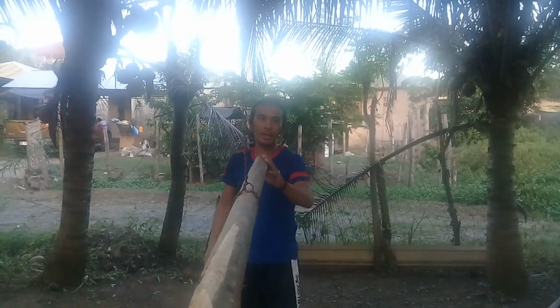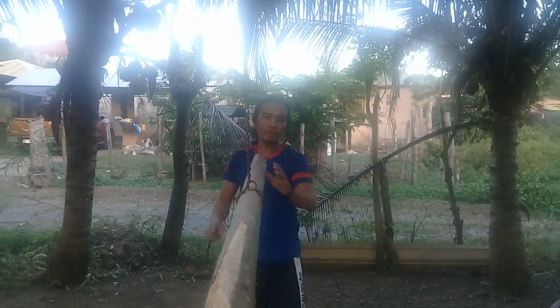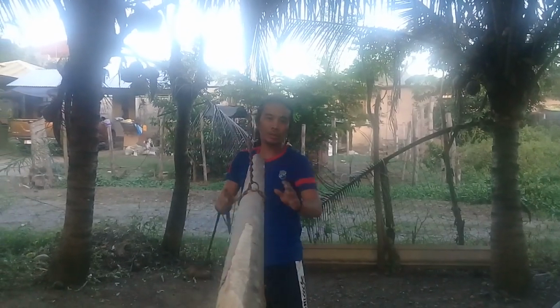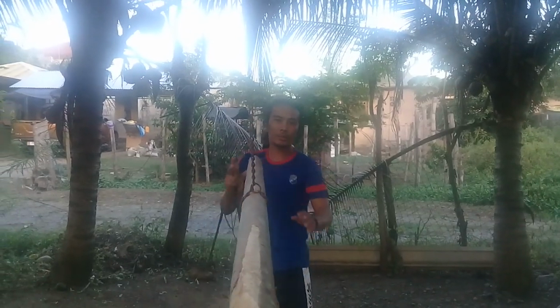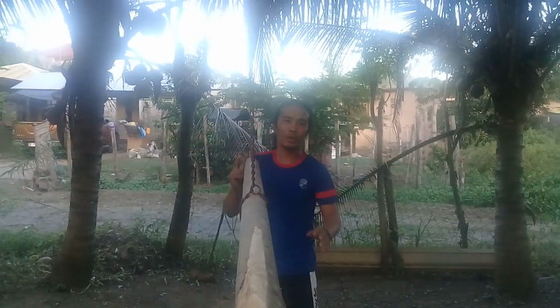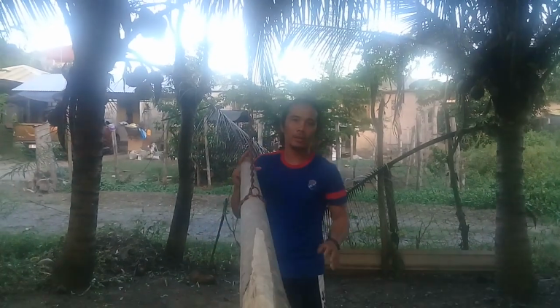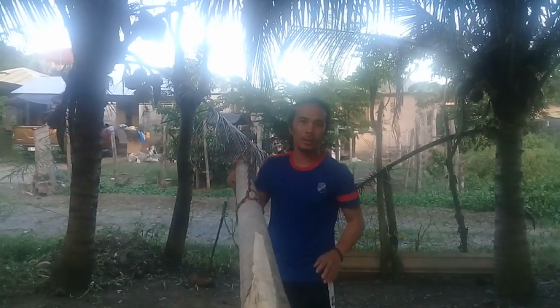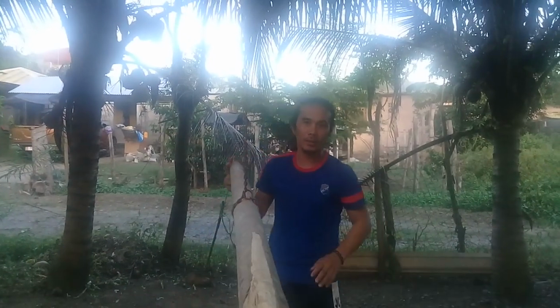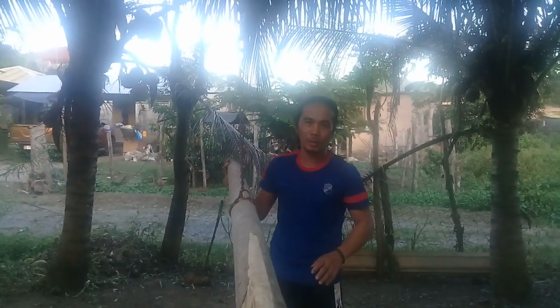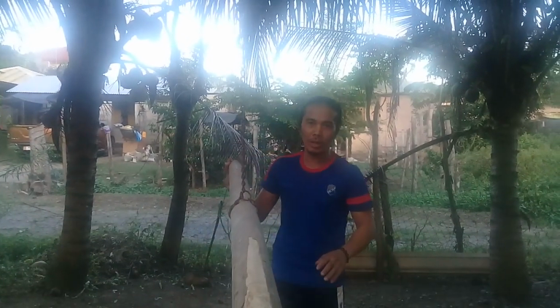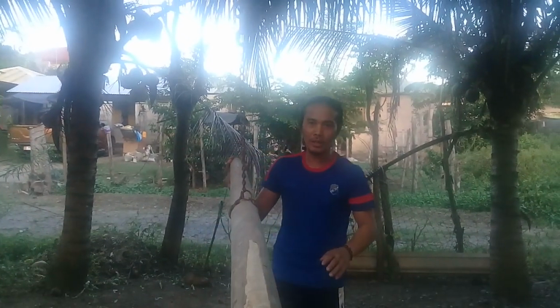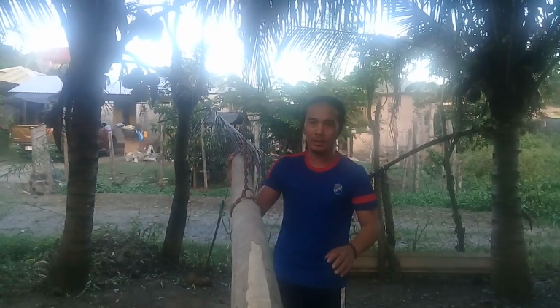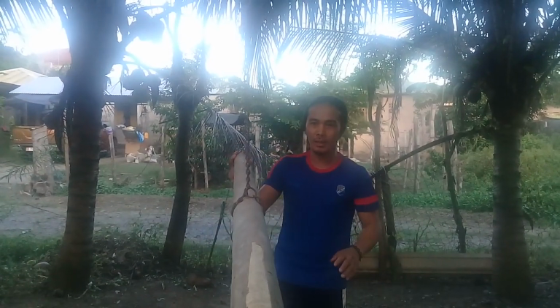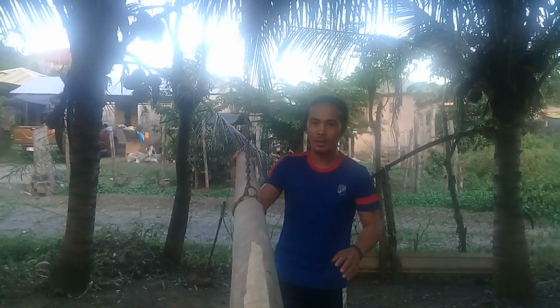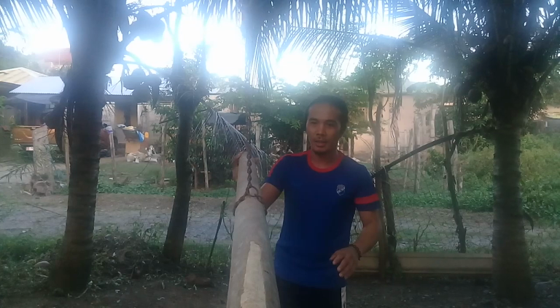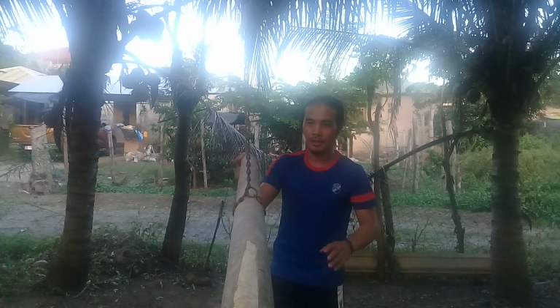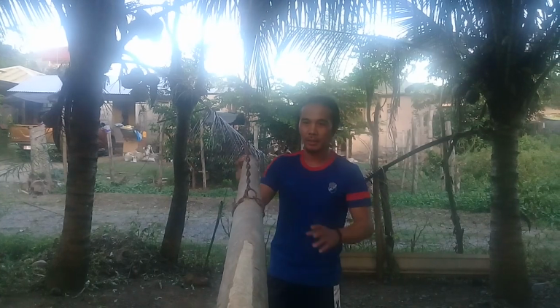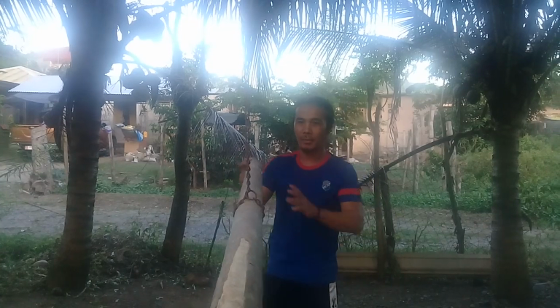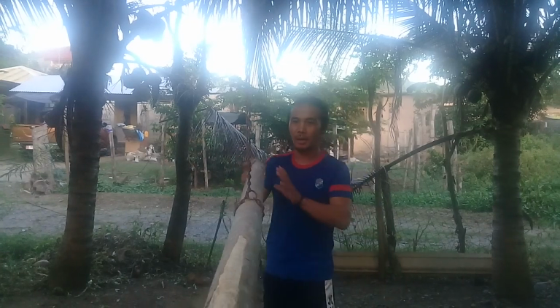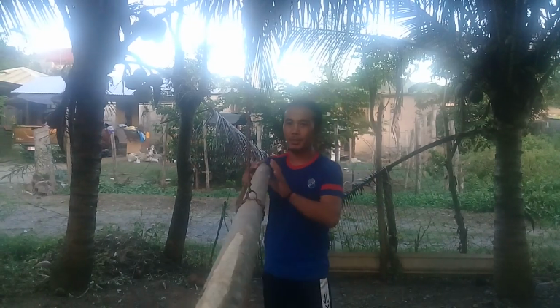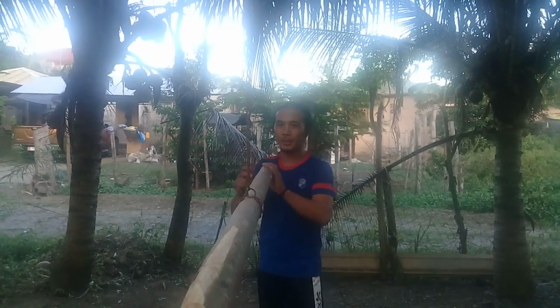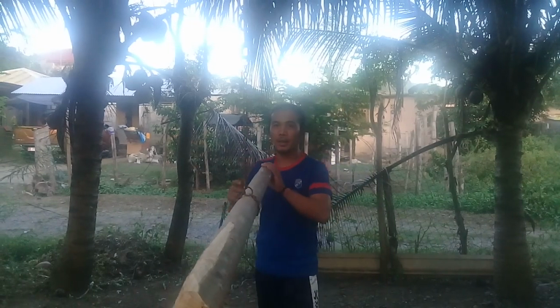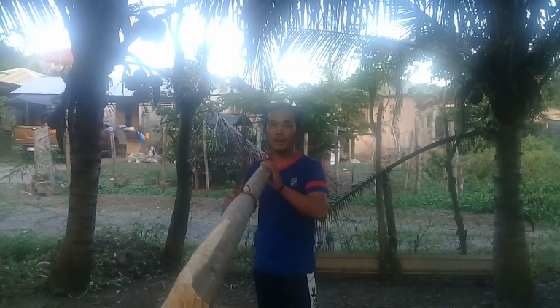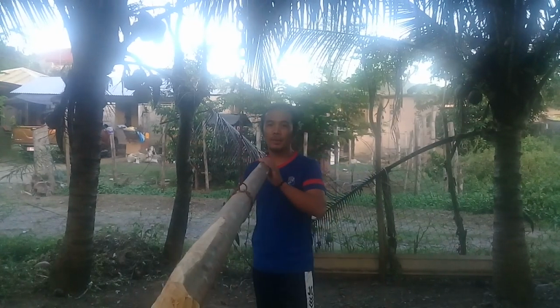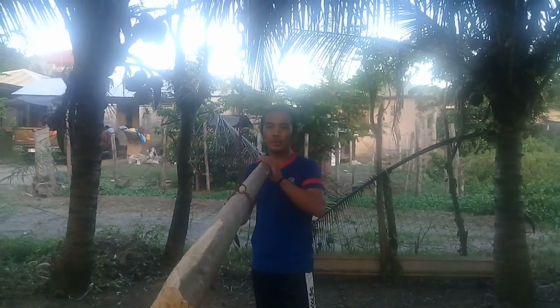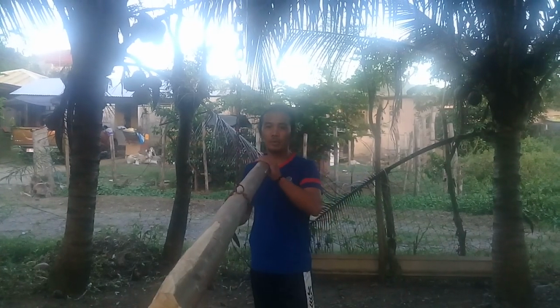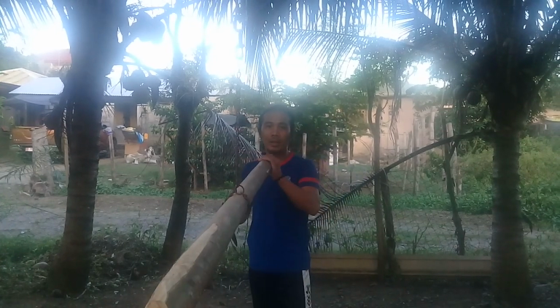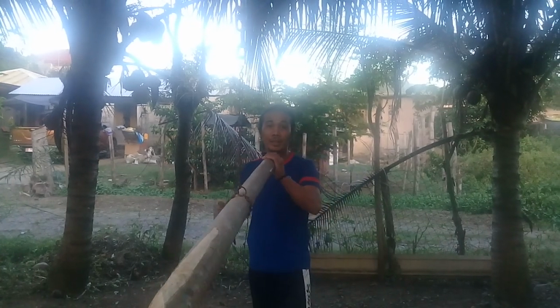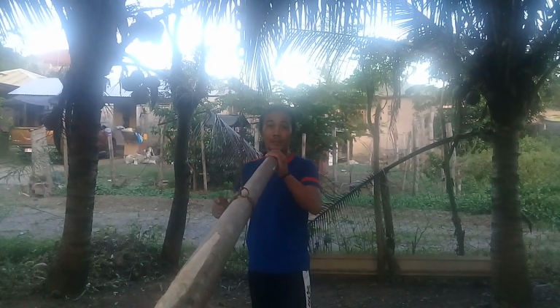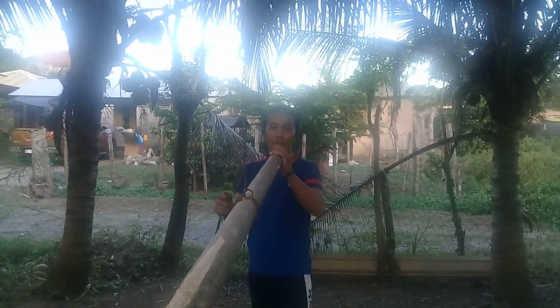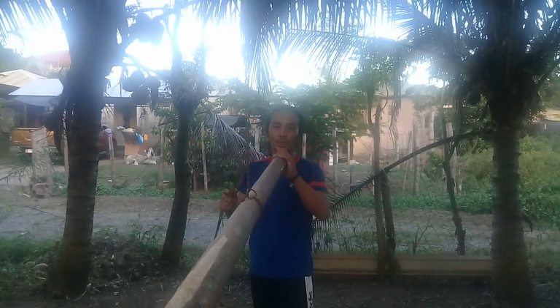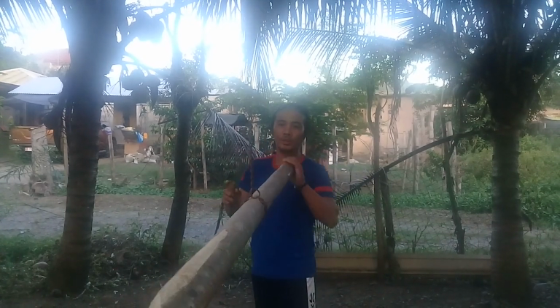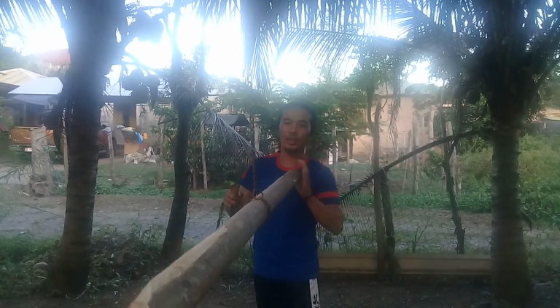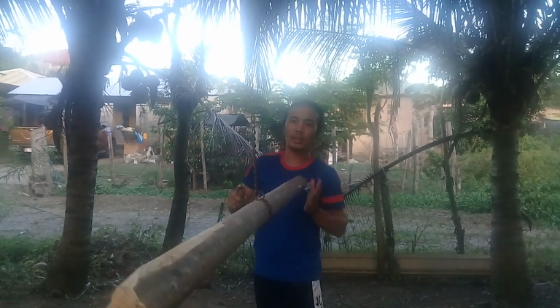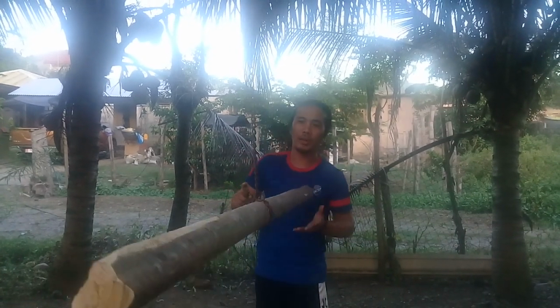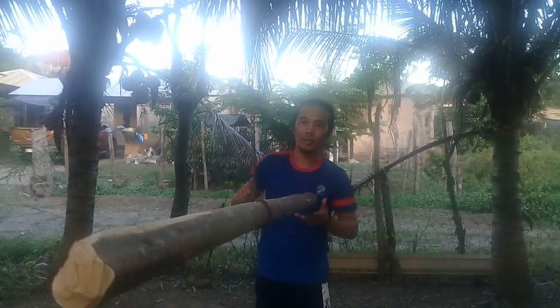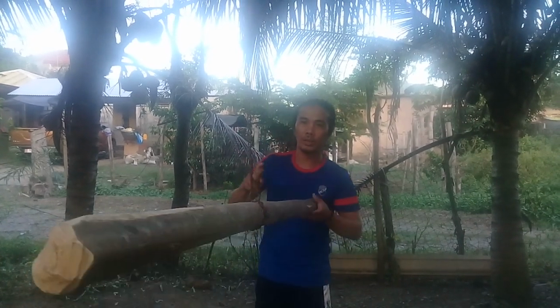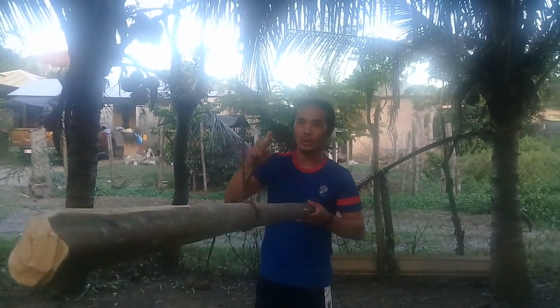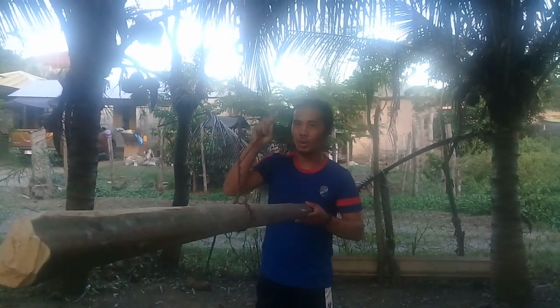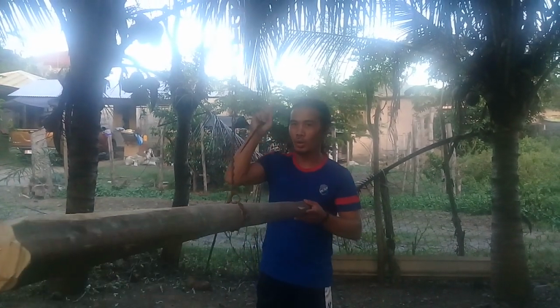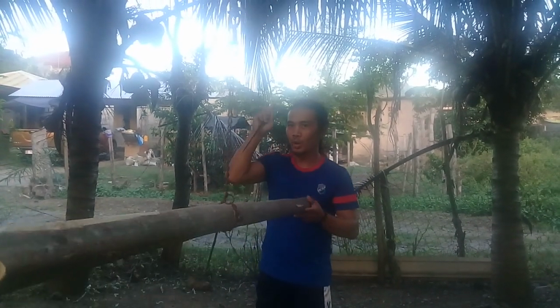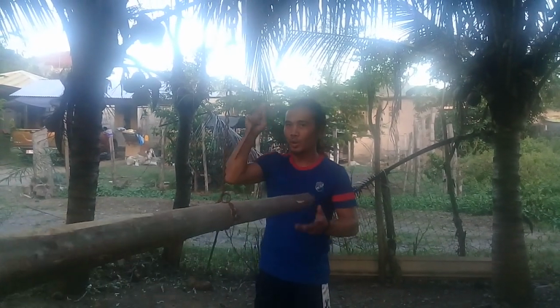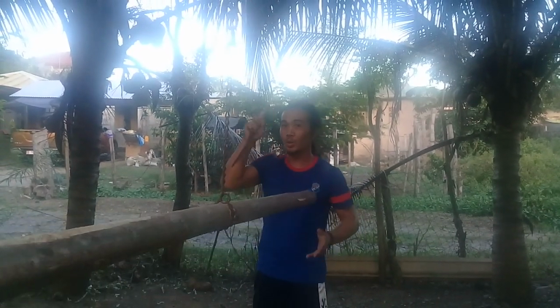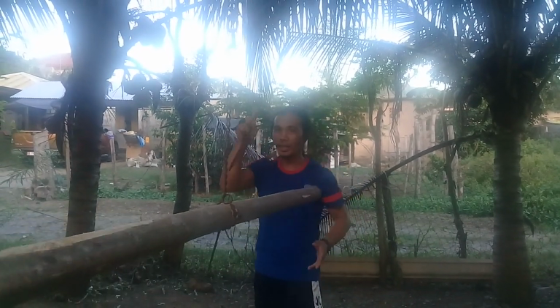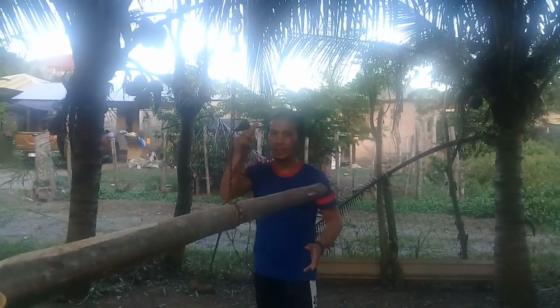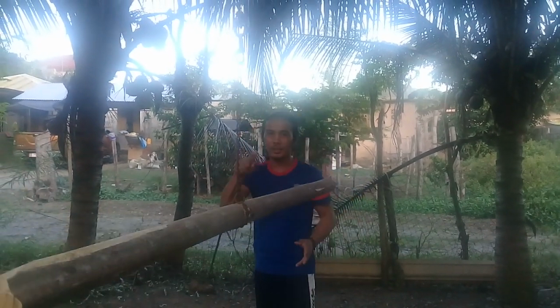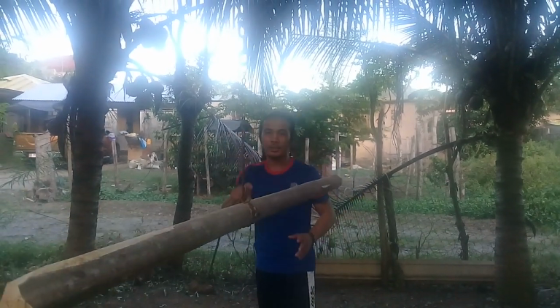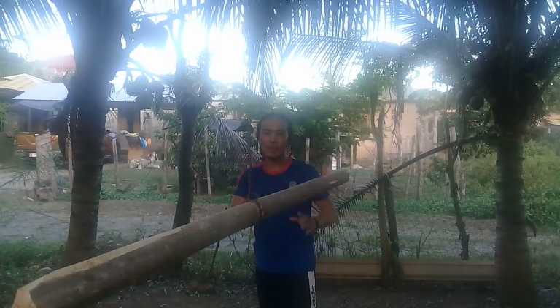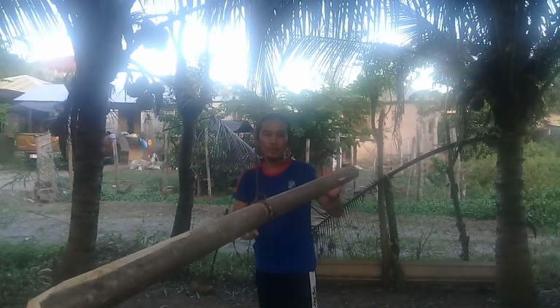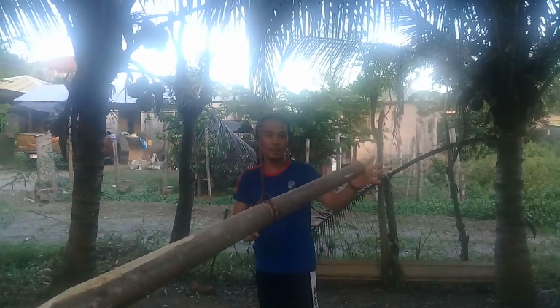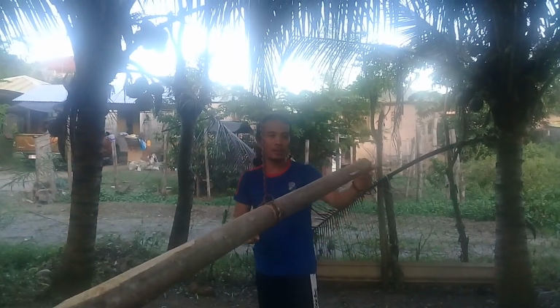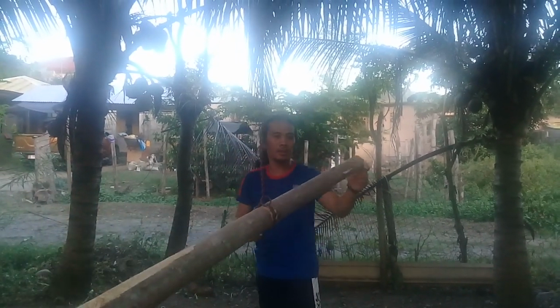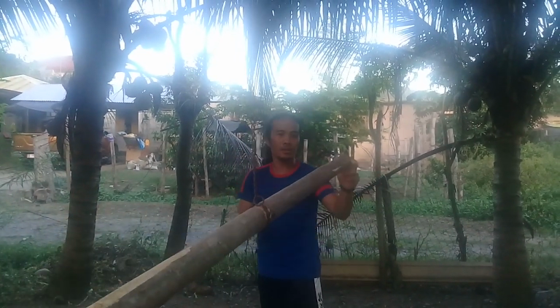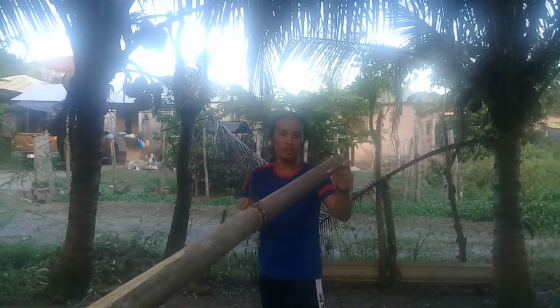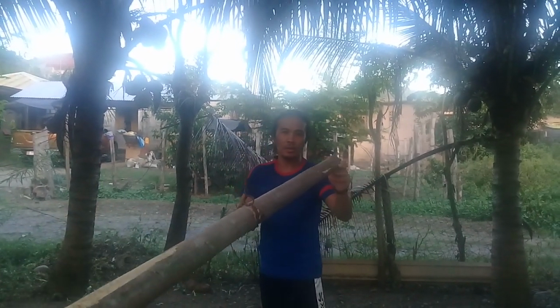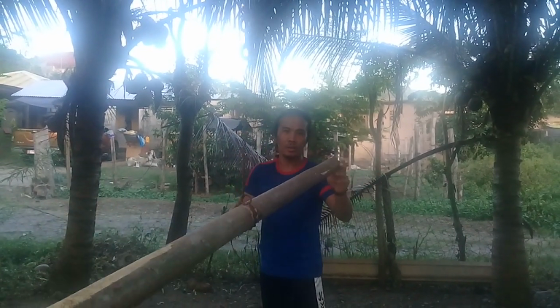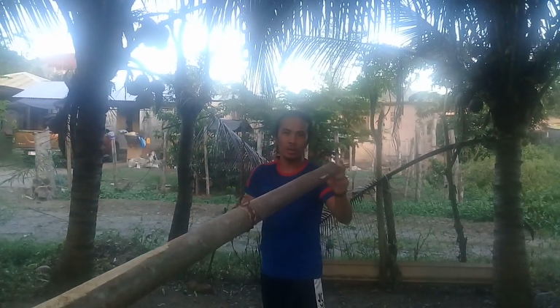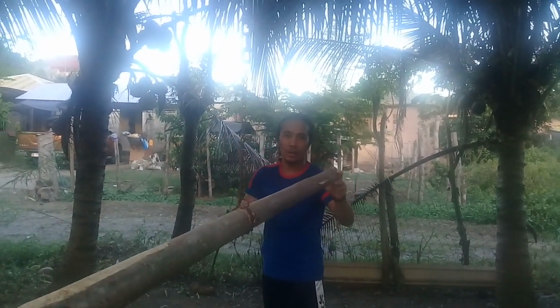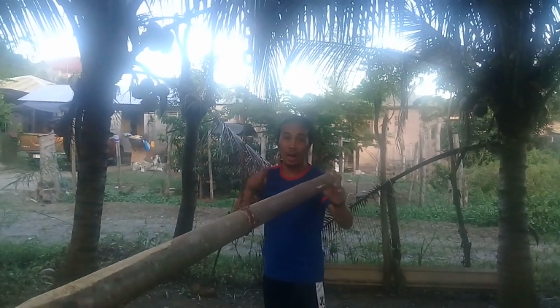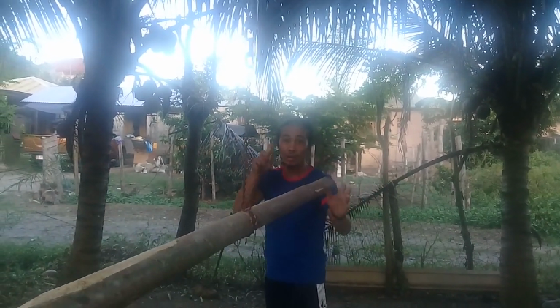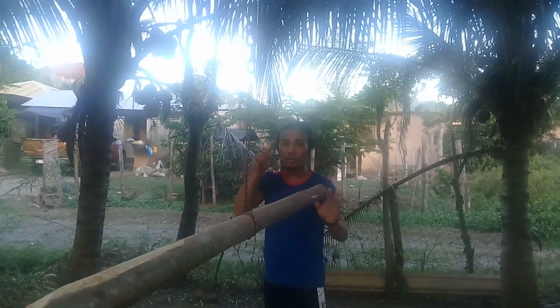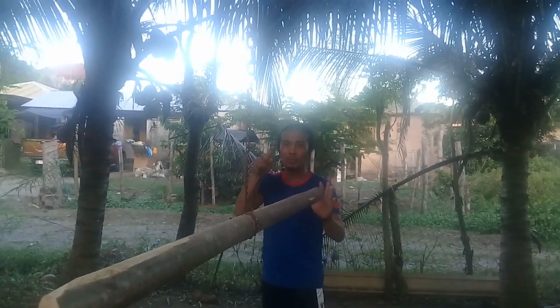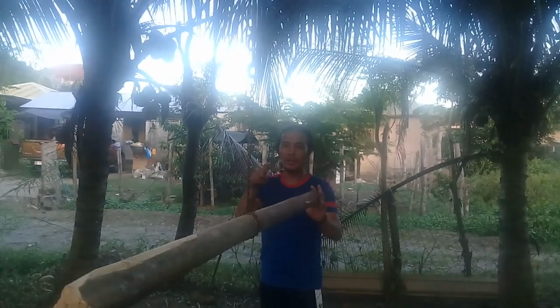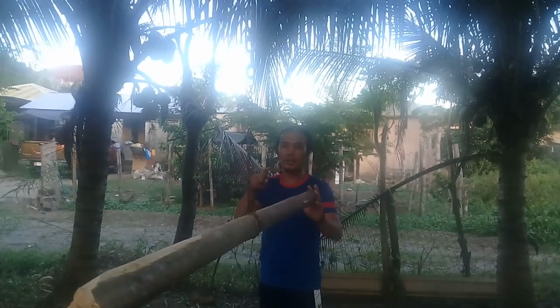Hello everyone. As I promised in my last video, I will be showing how to use this knife and how to defend.